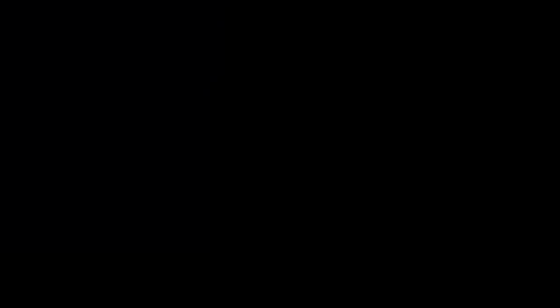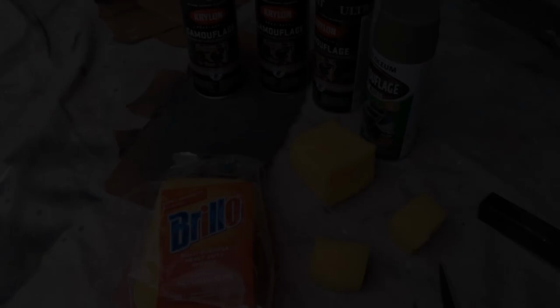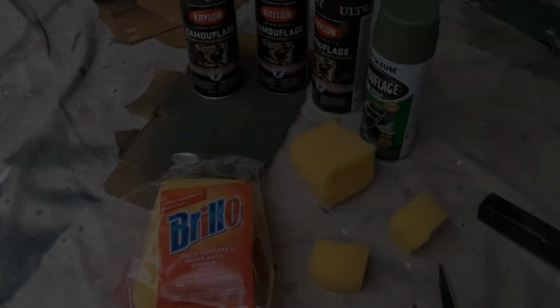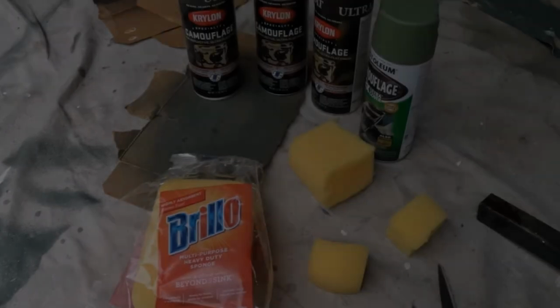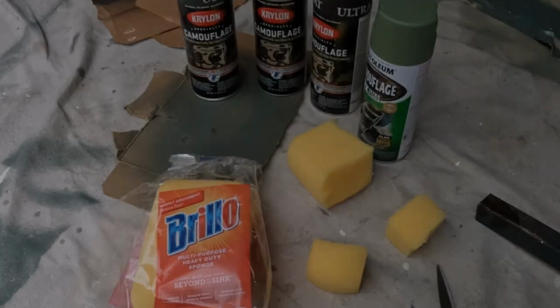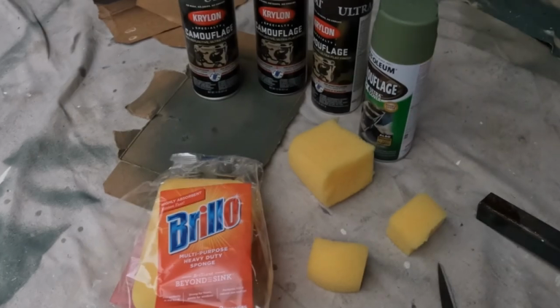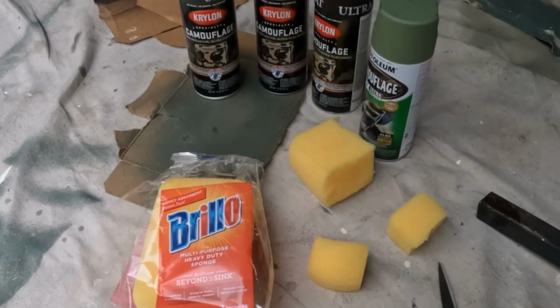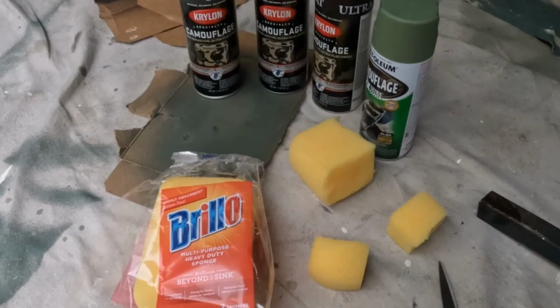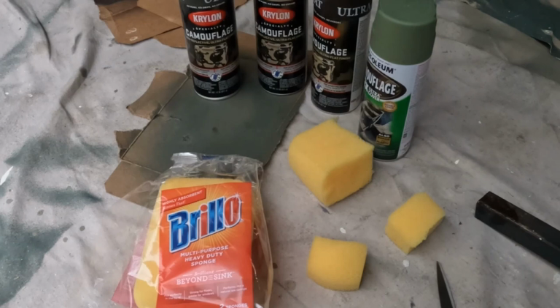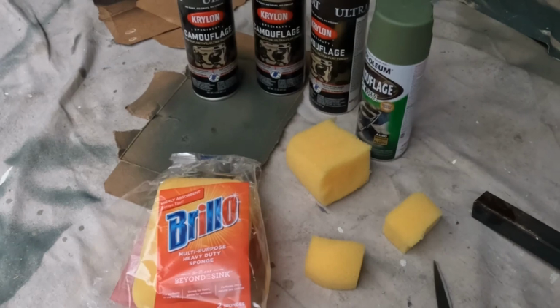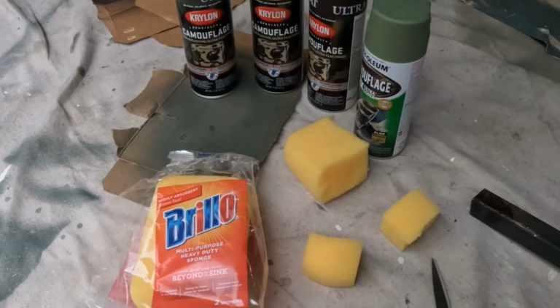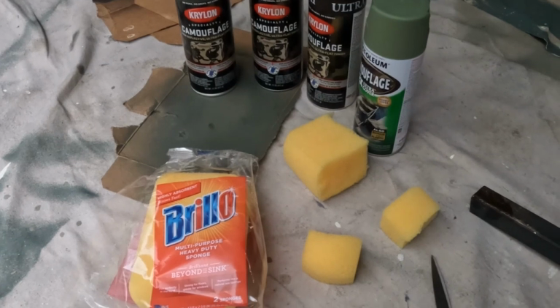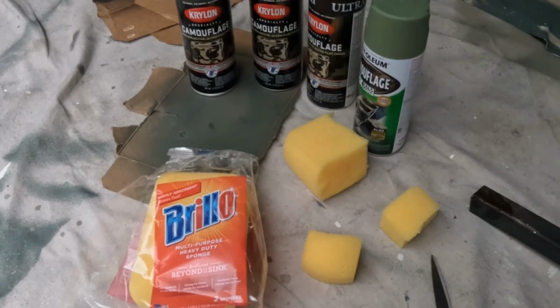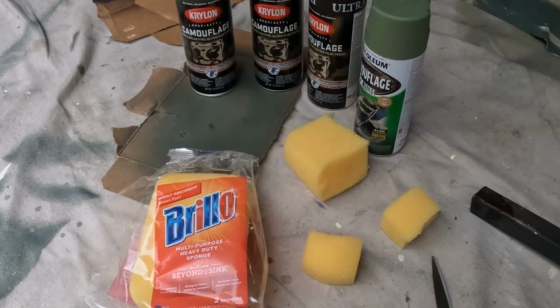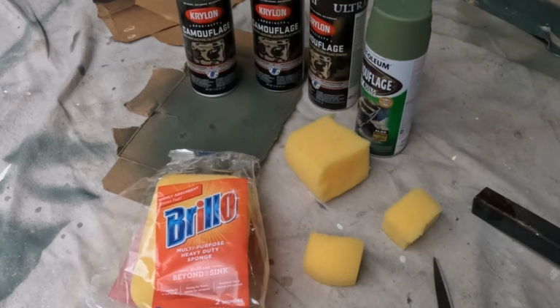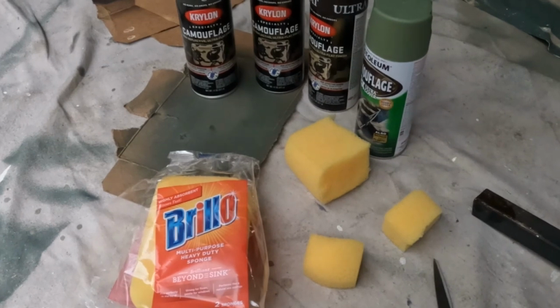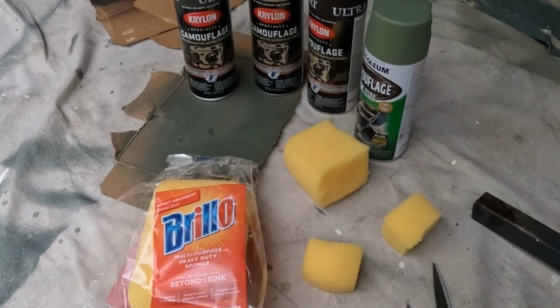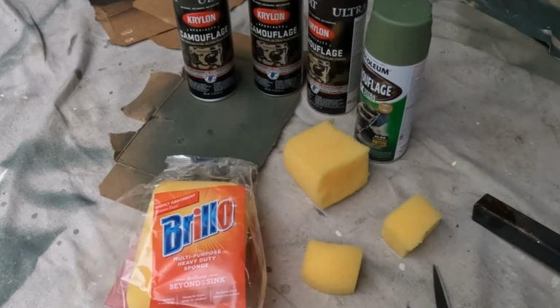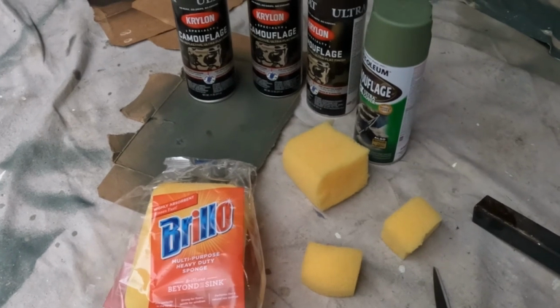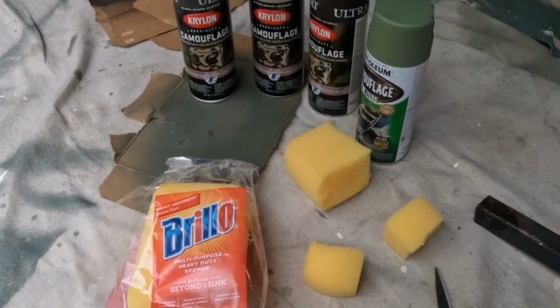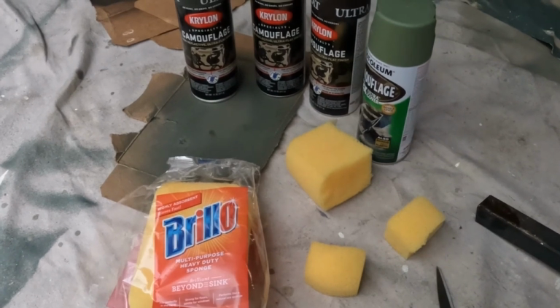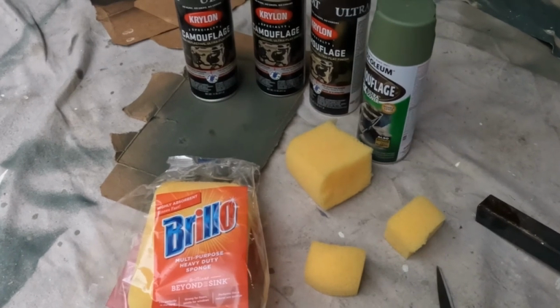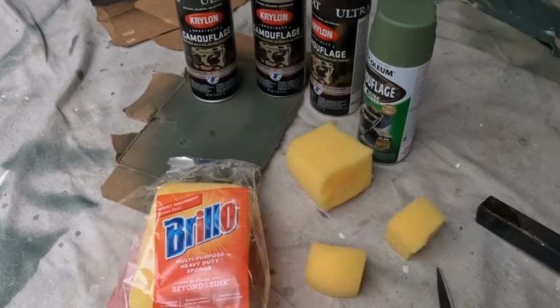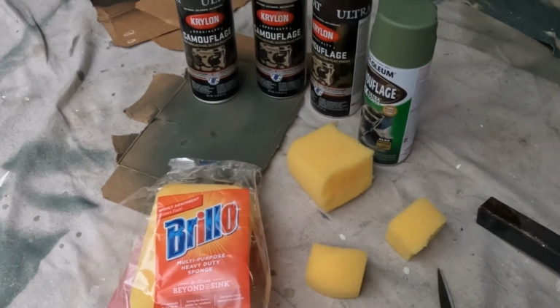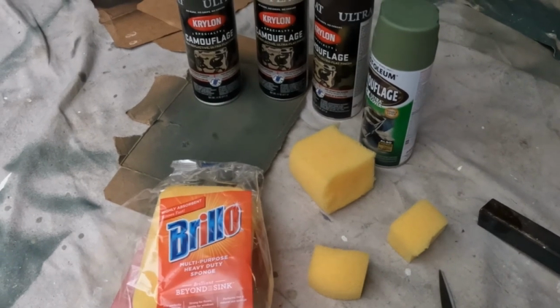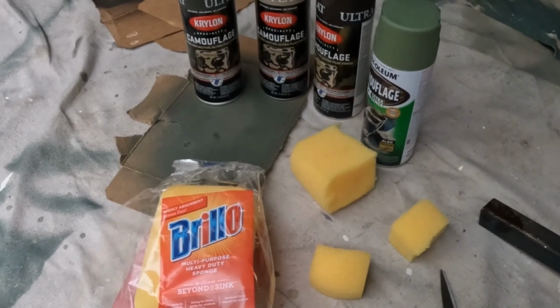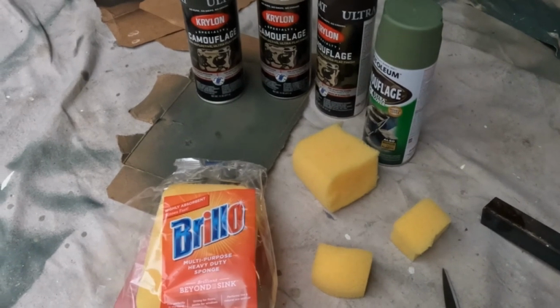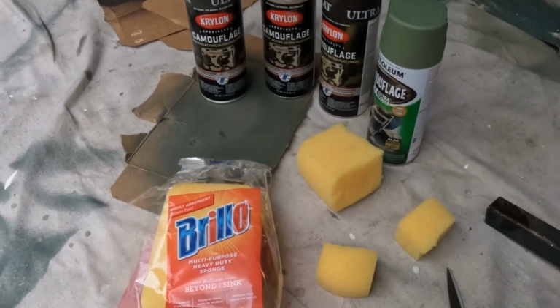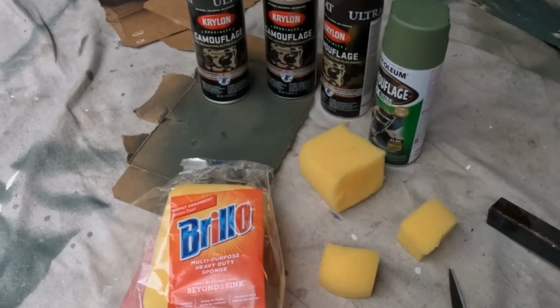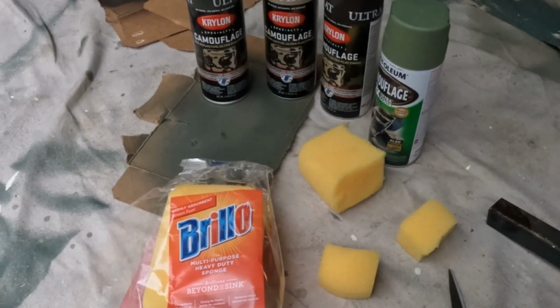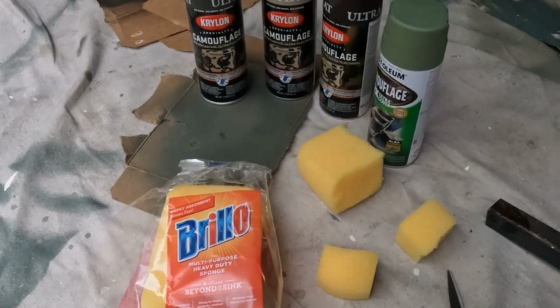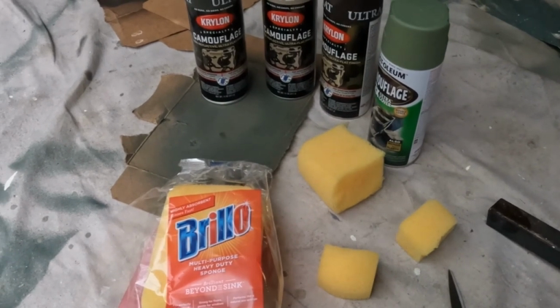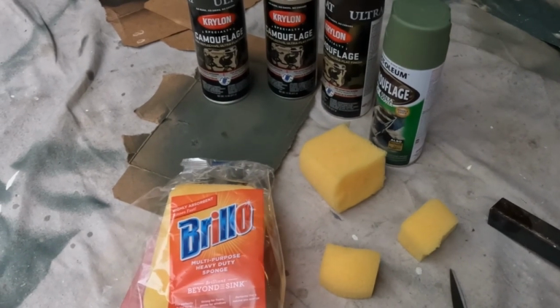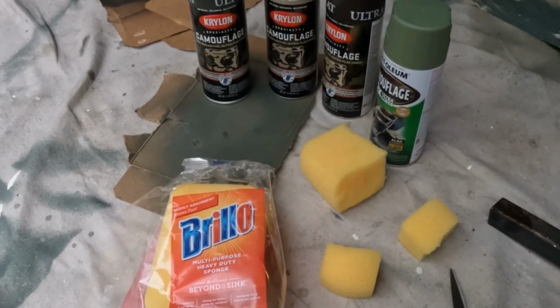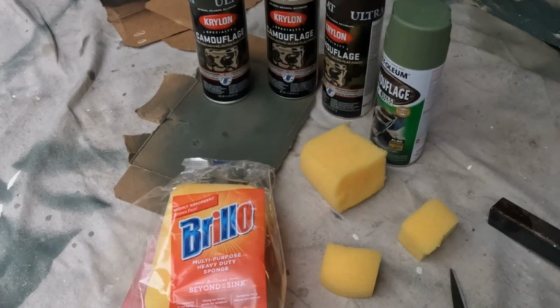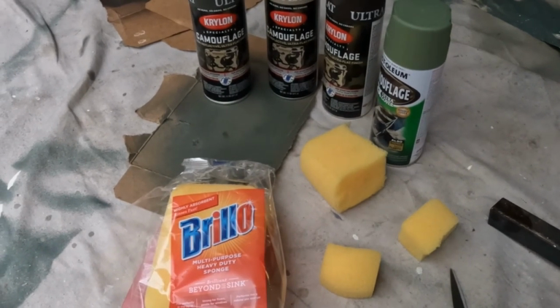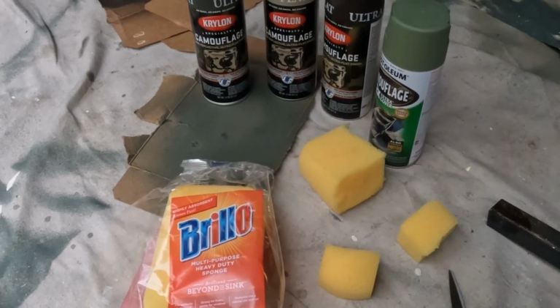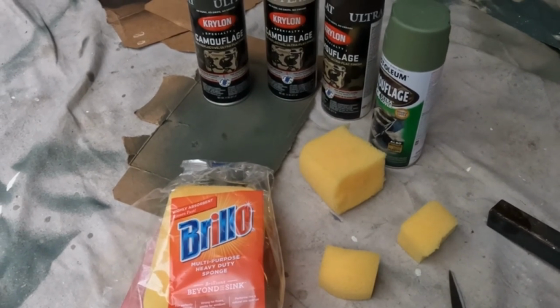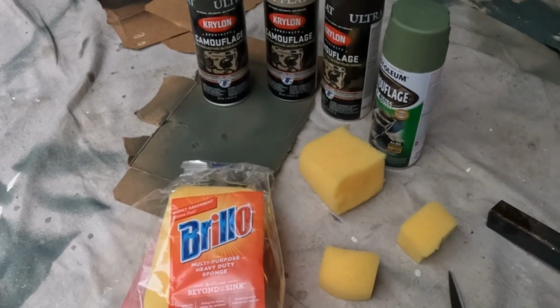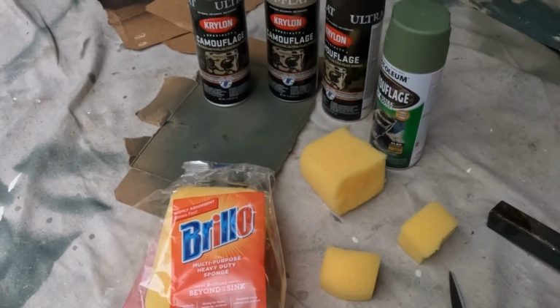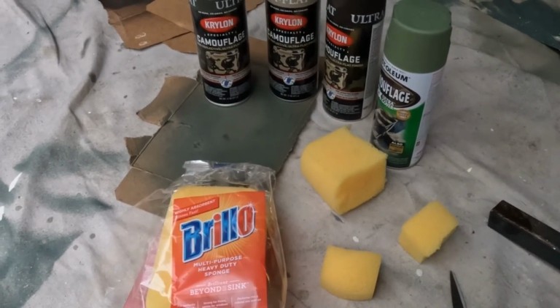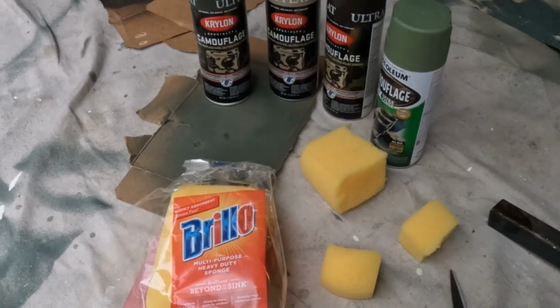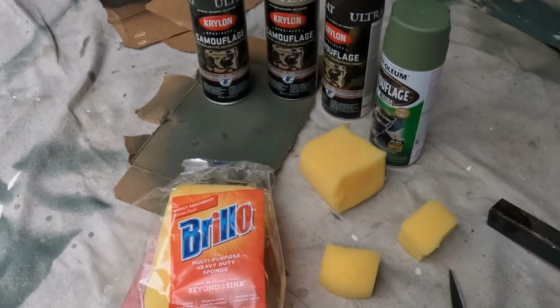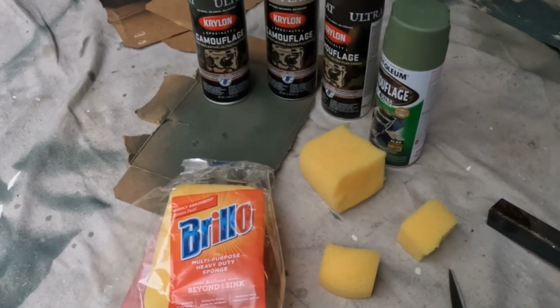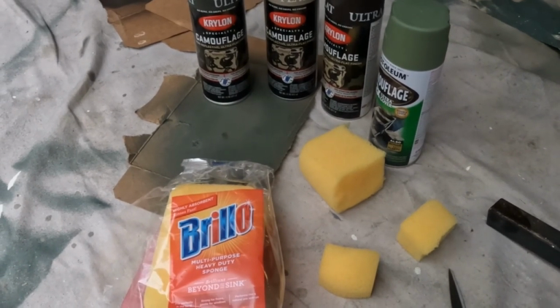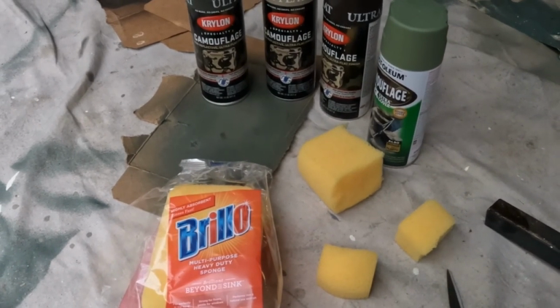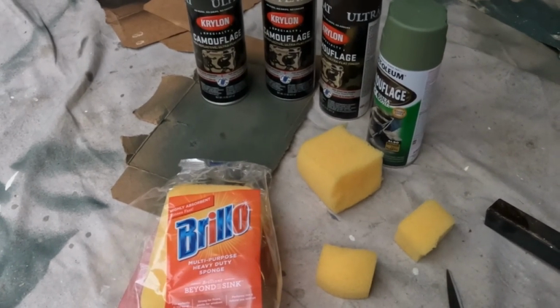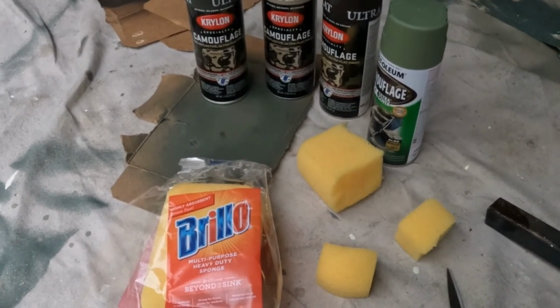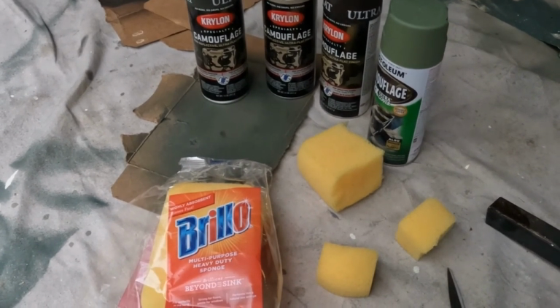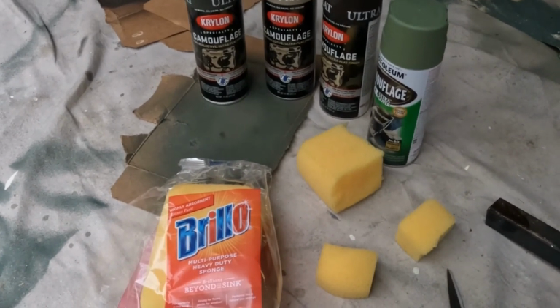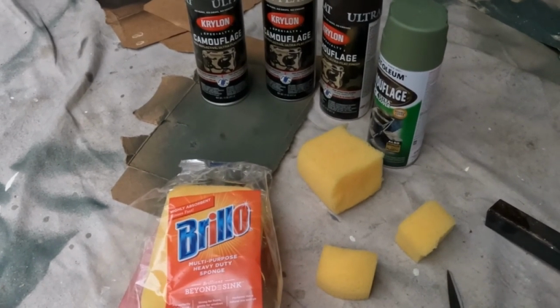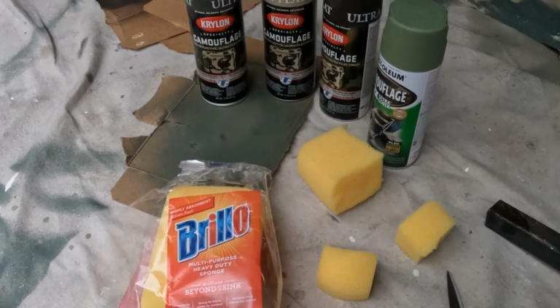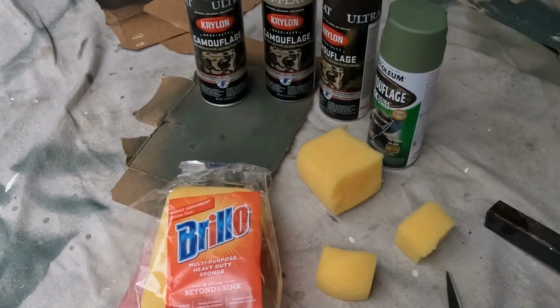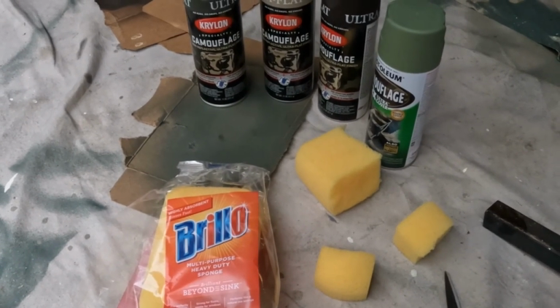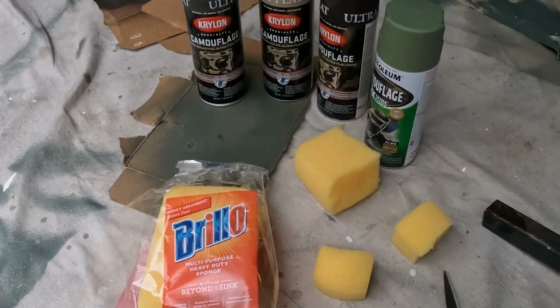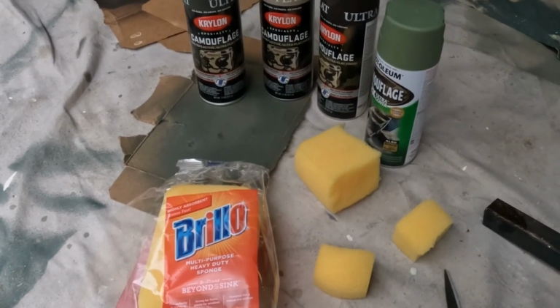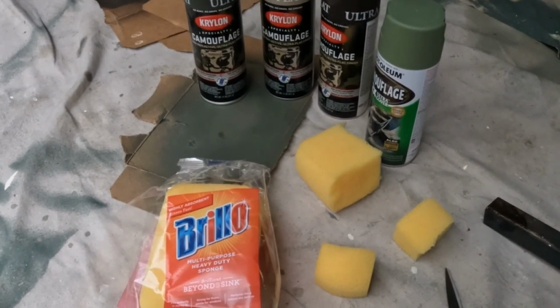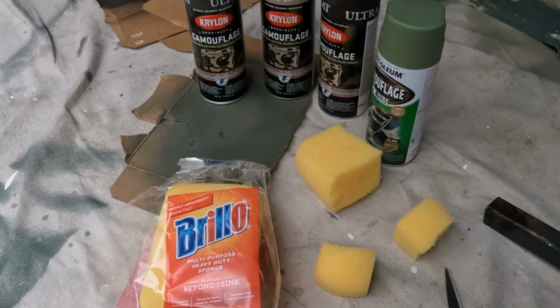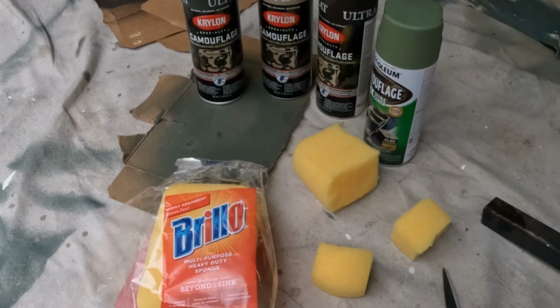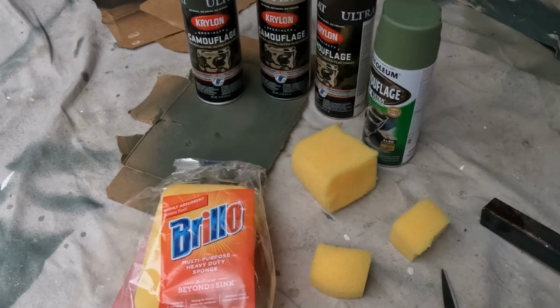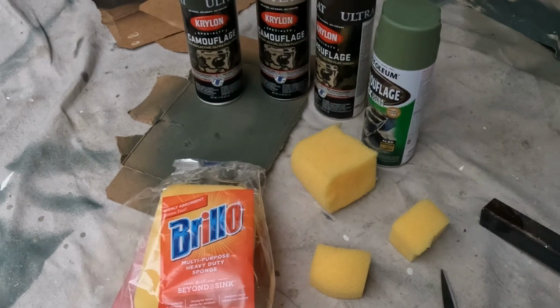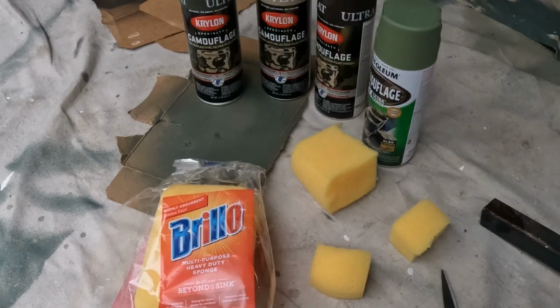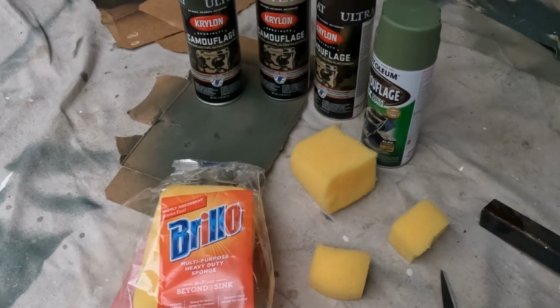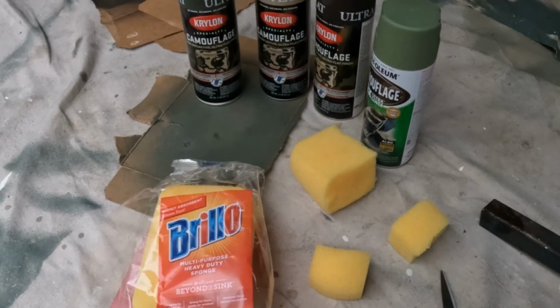I'm working on sponge painting some of my hang-on stands and some of my ladder stands that are going out on public land right now.